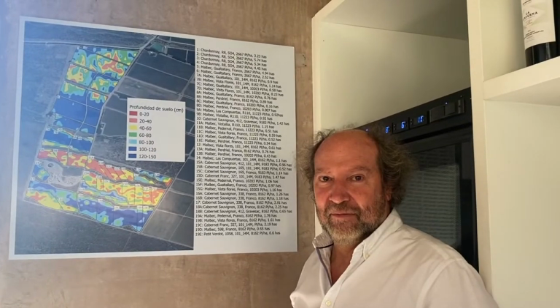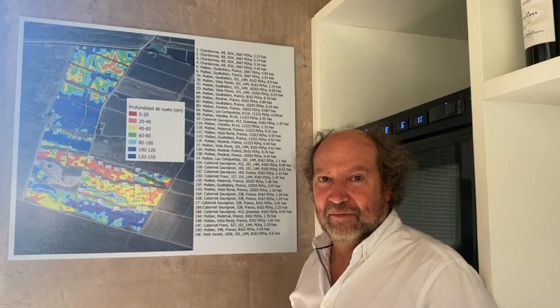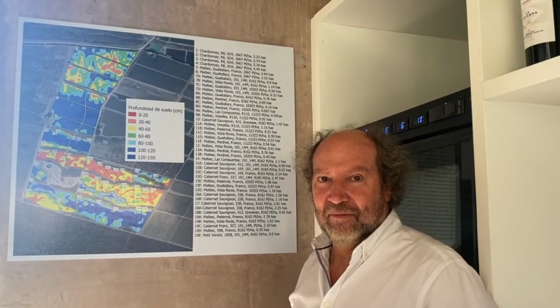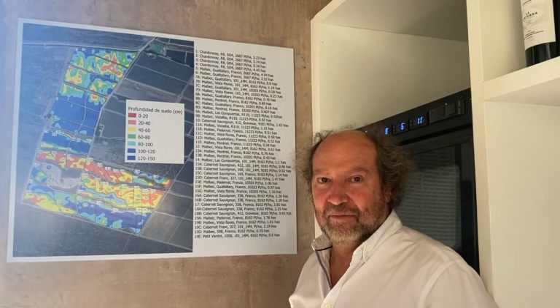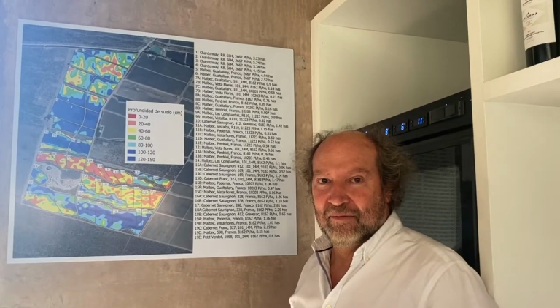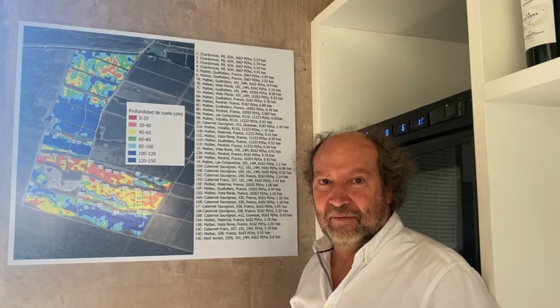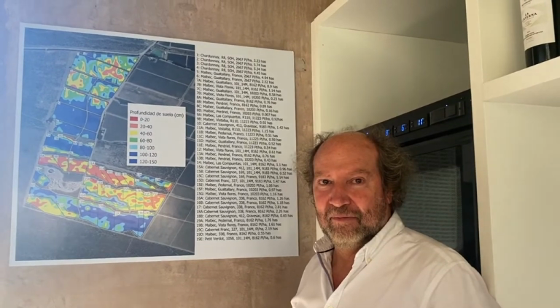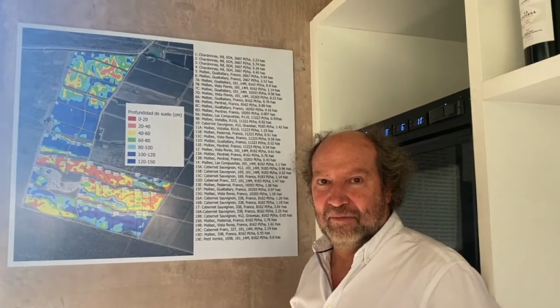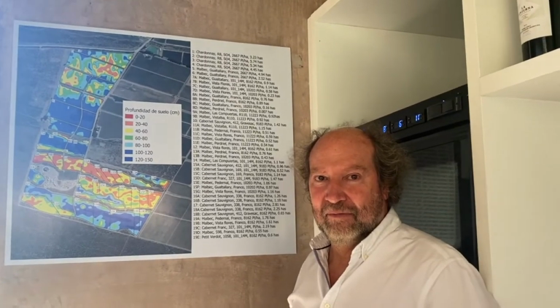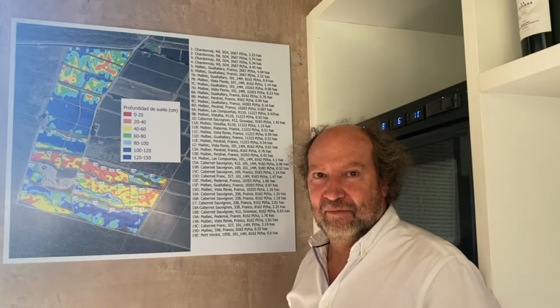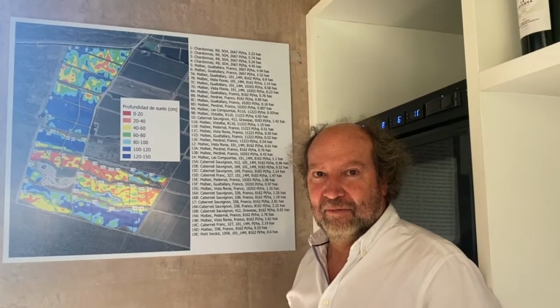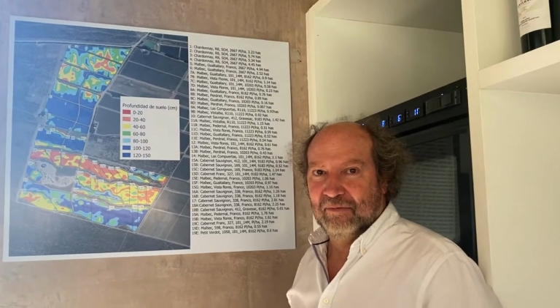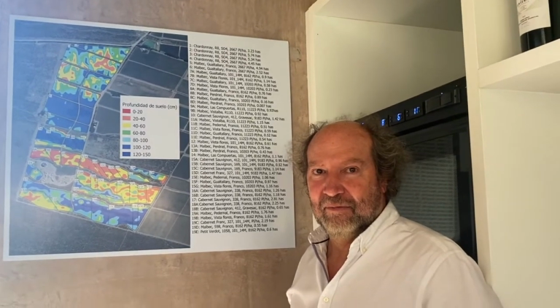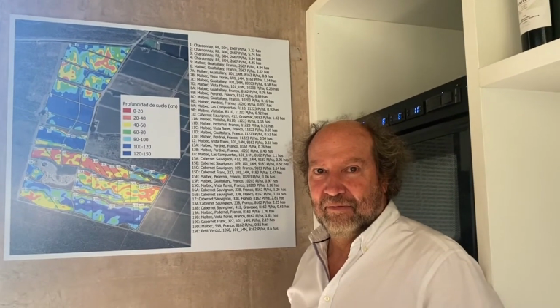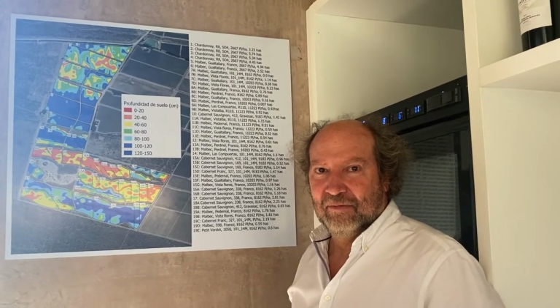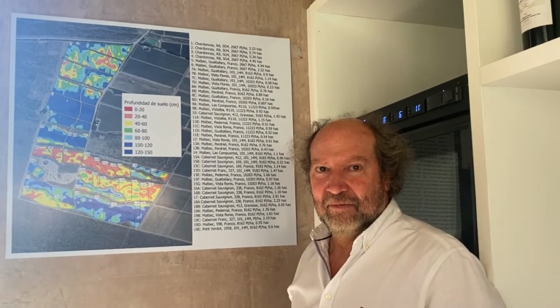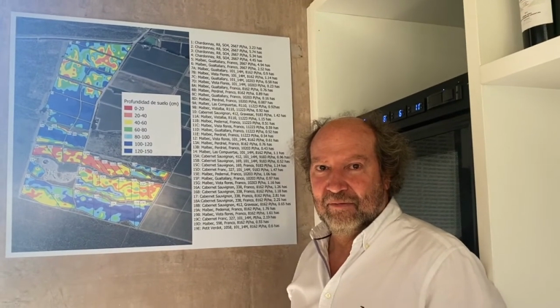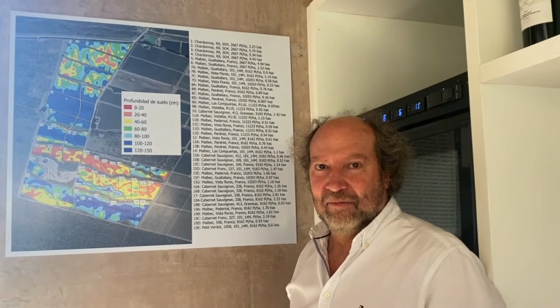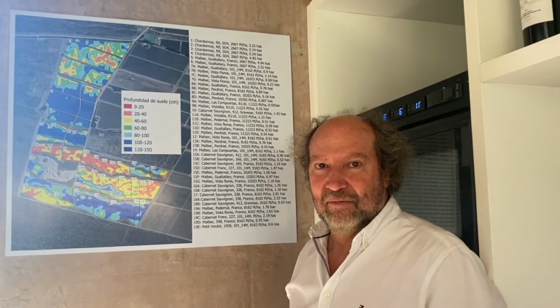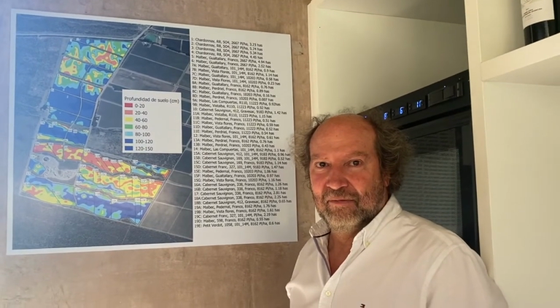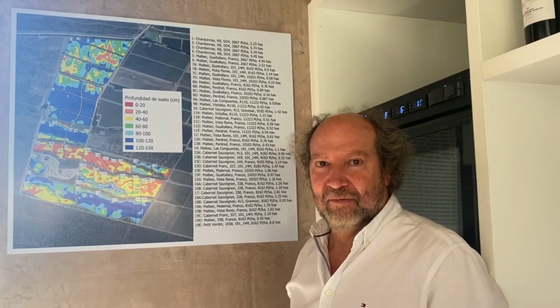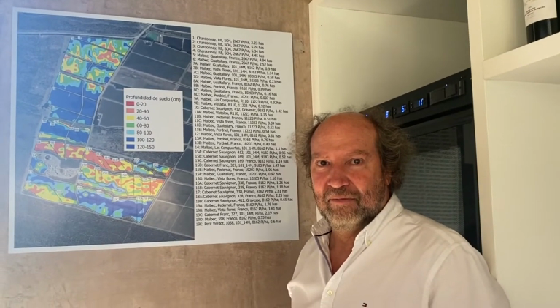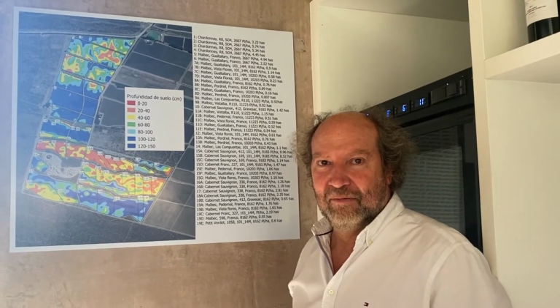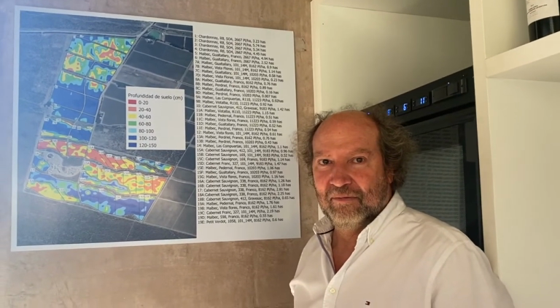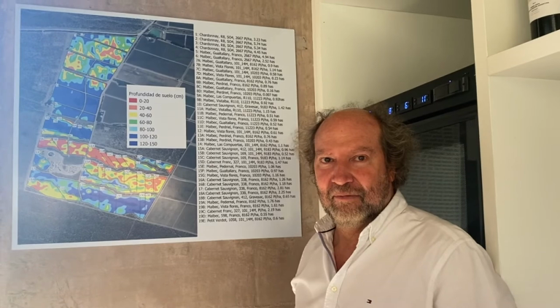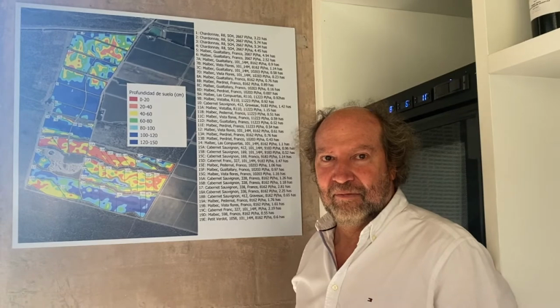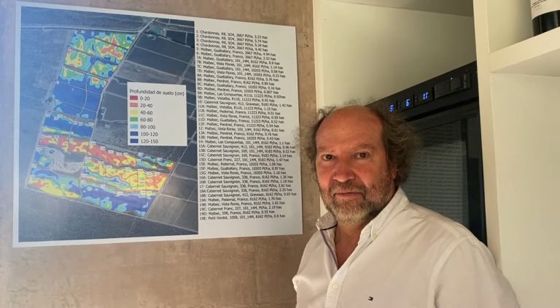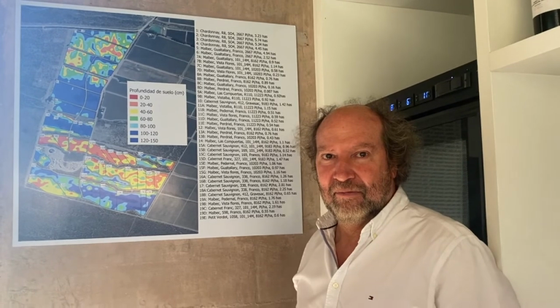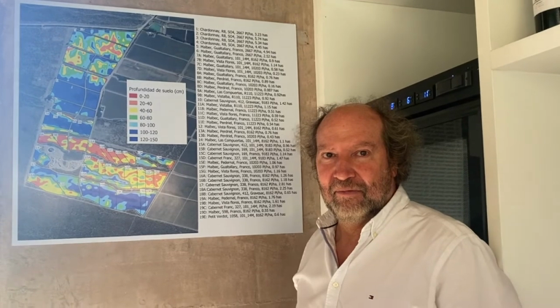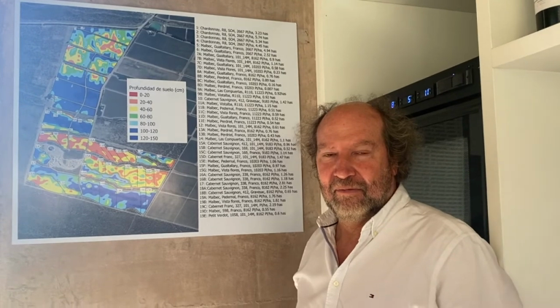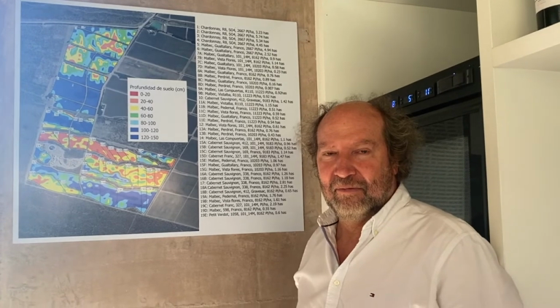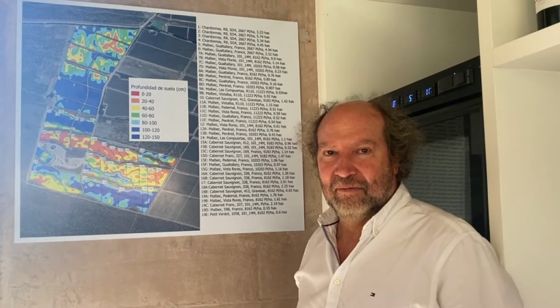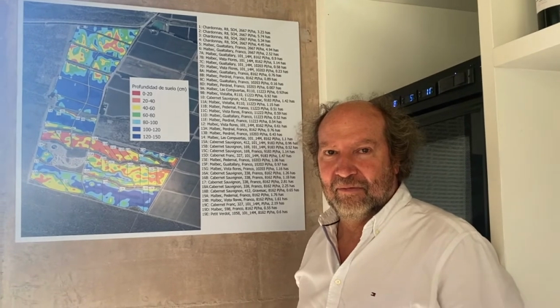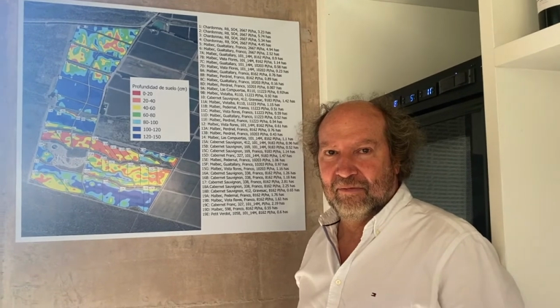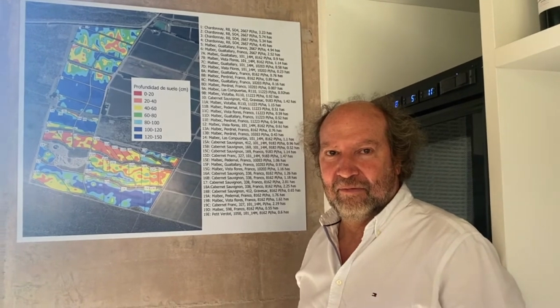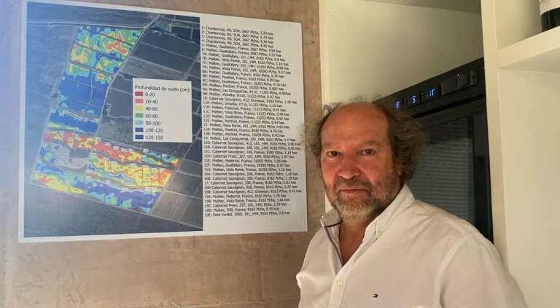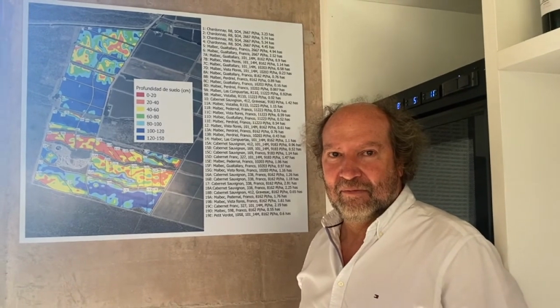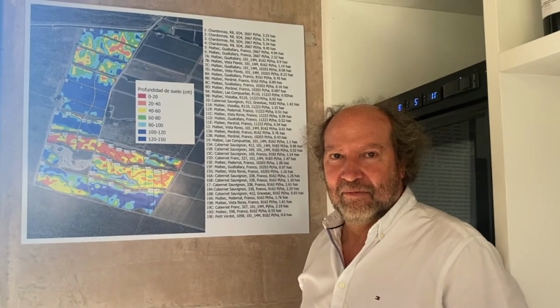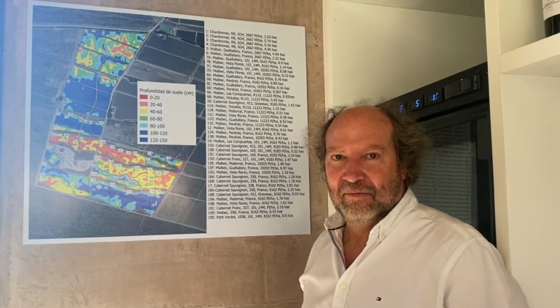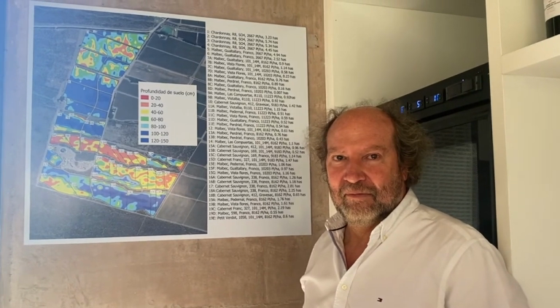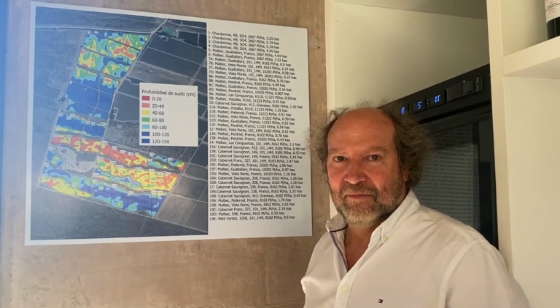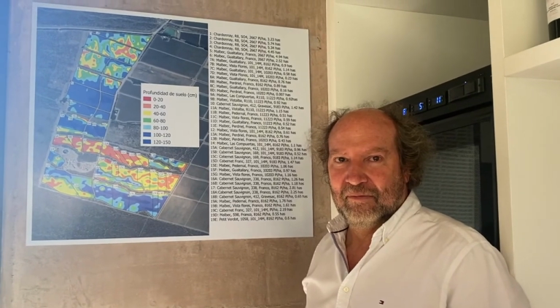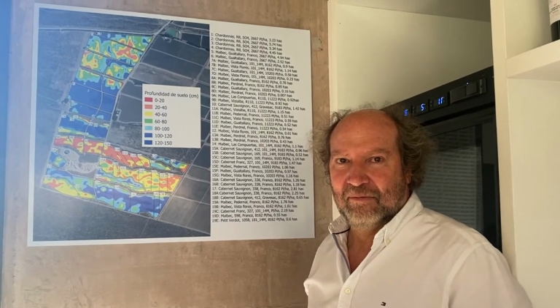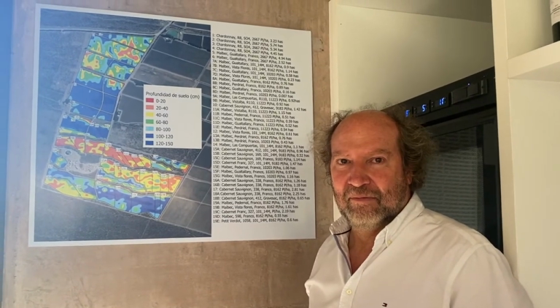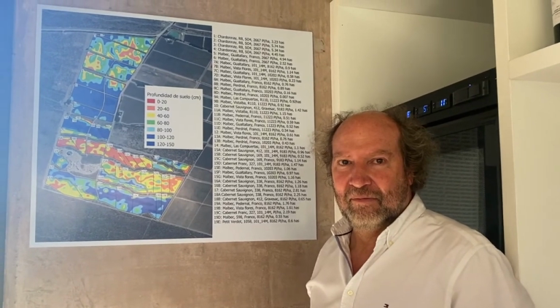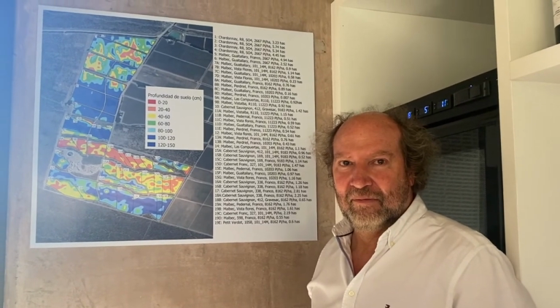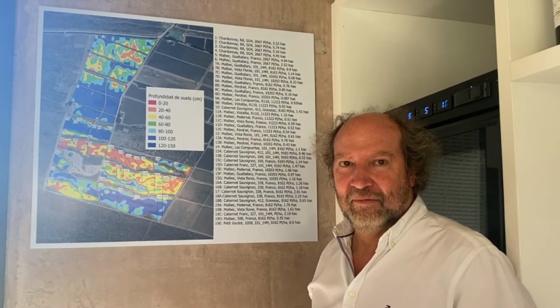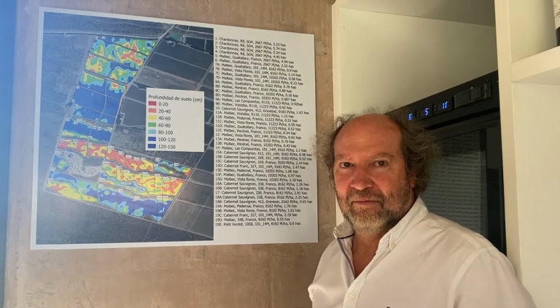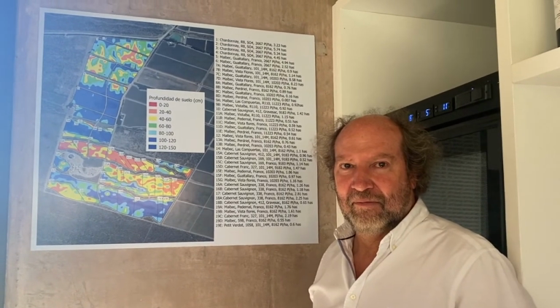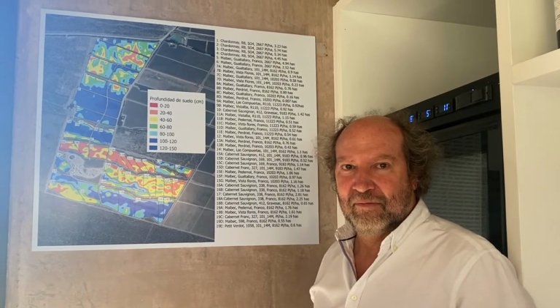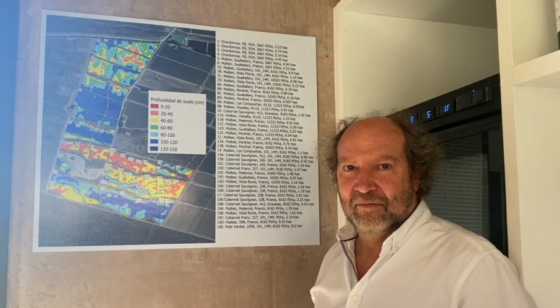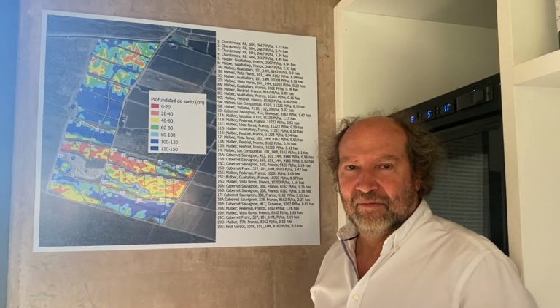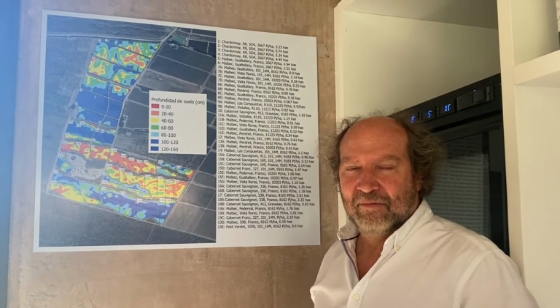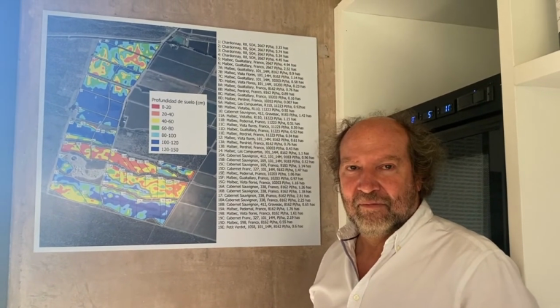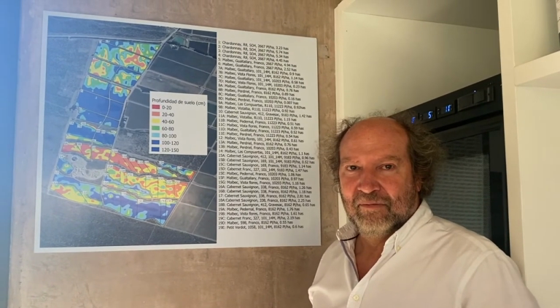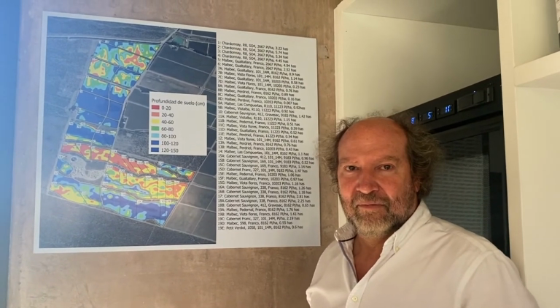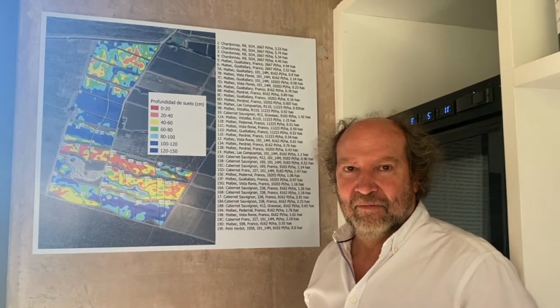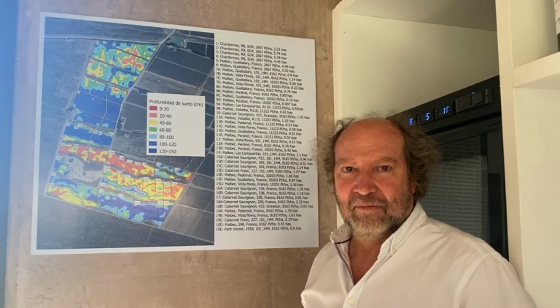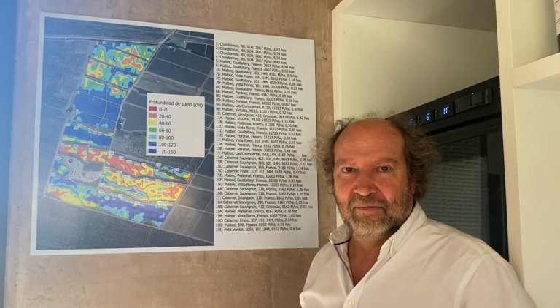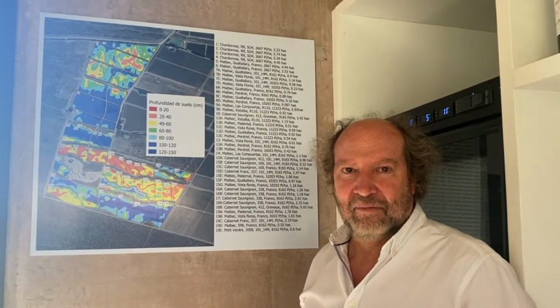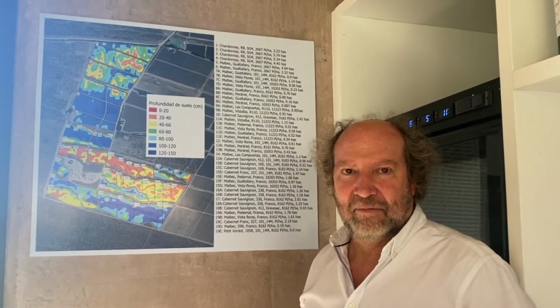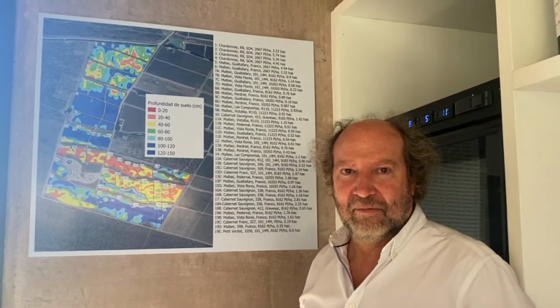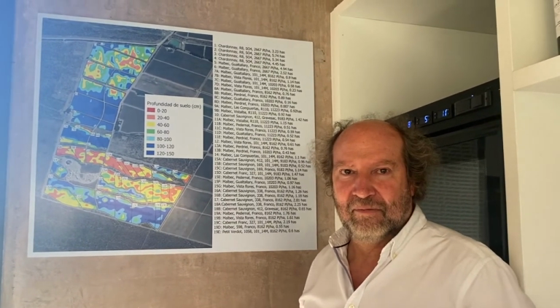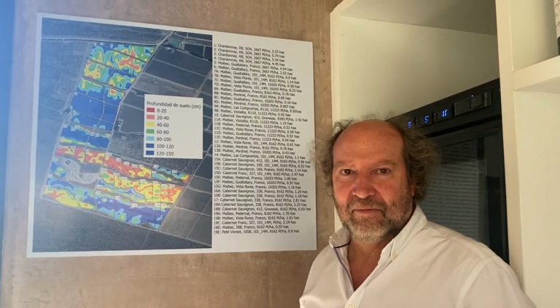Daniel, can you explain what Bemberg estates have done in terms of planting per soil depth?